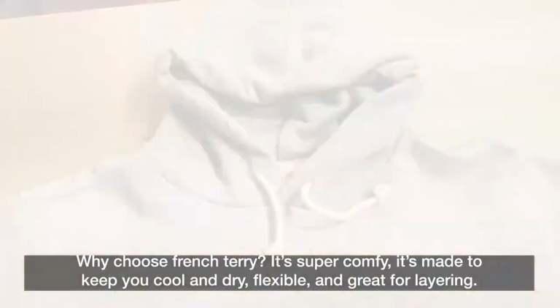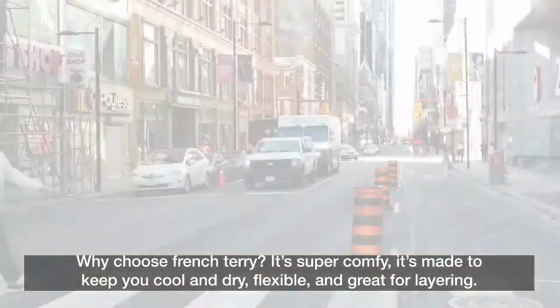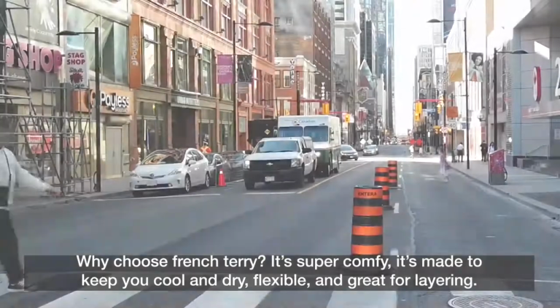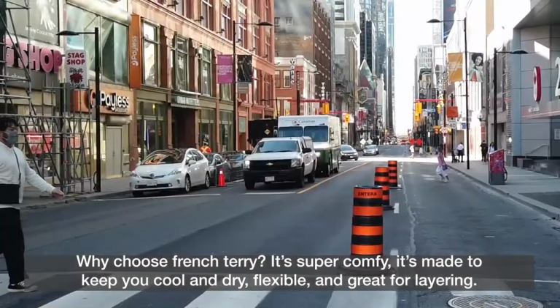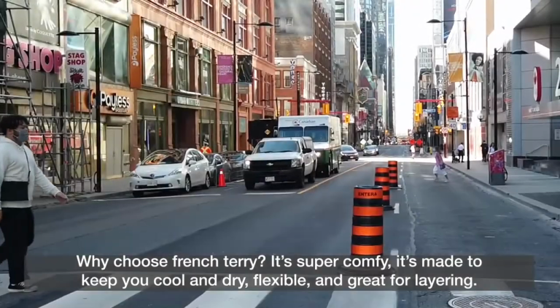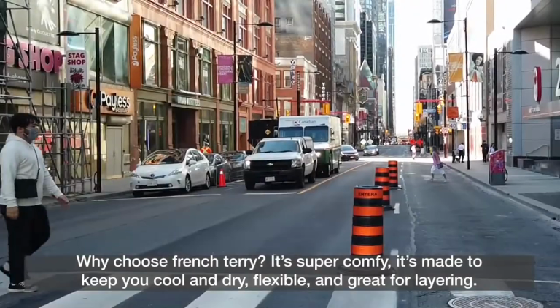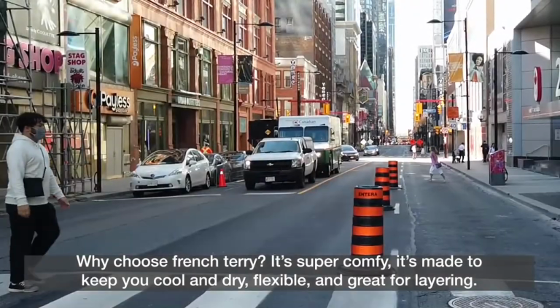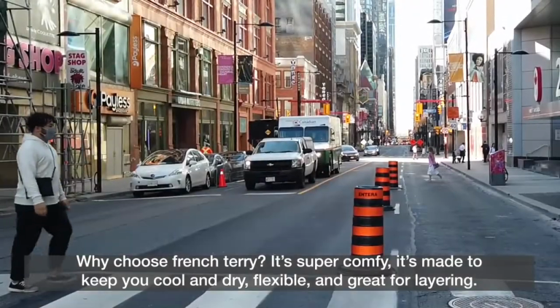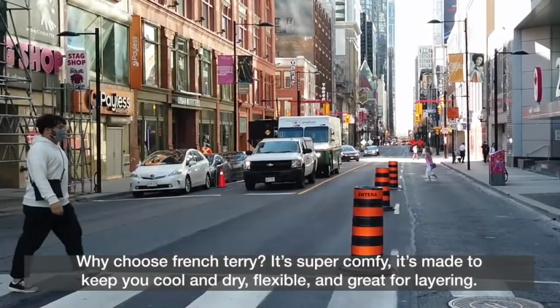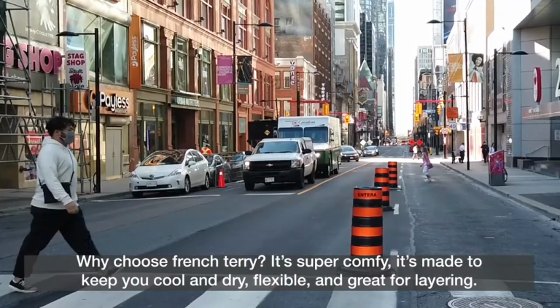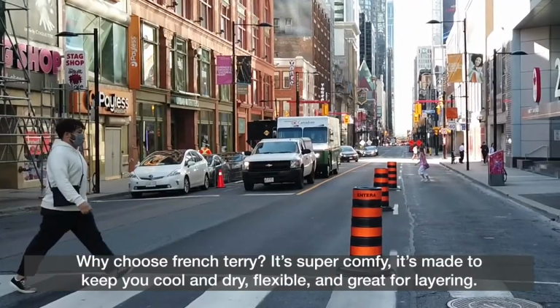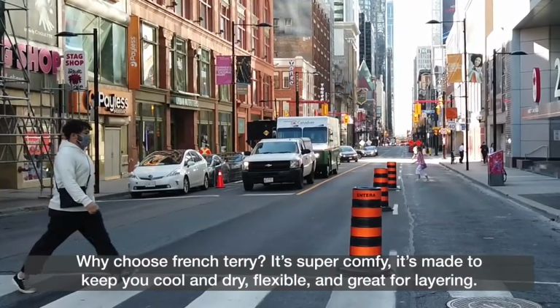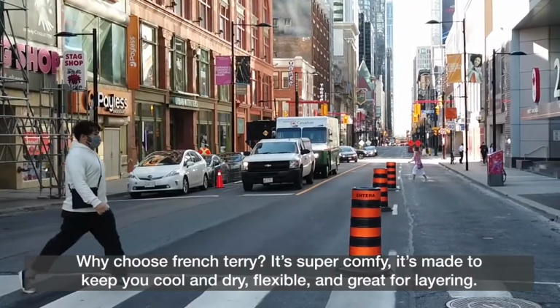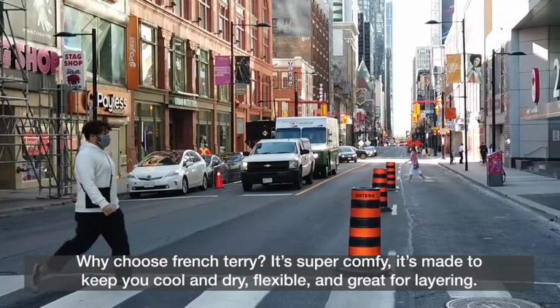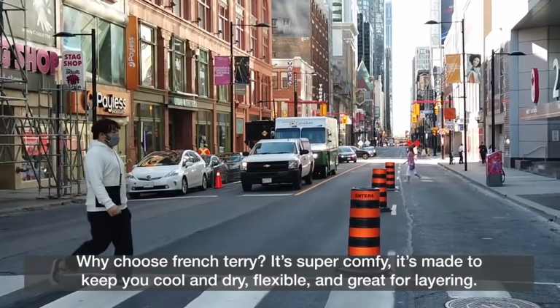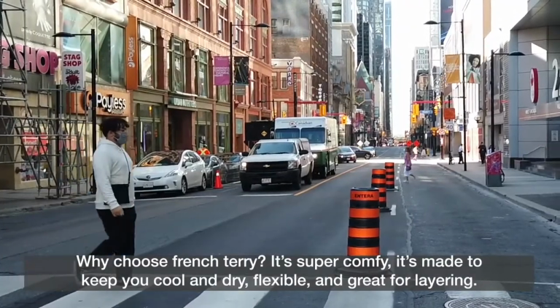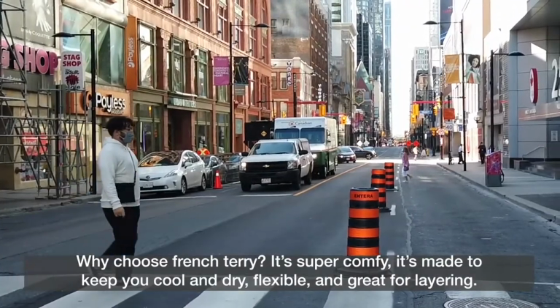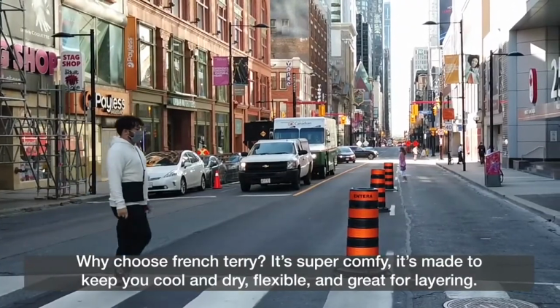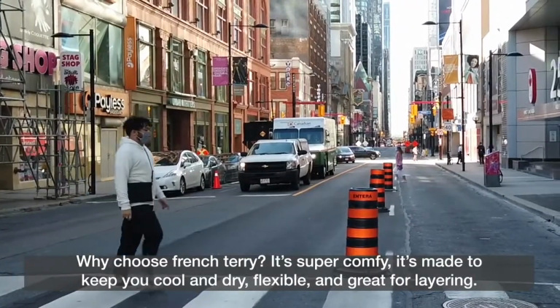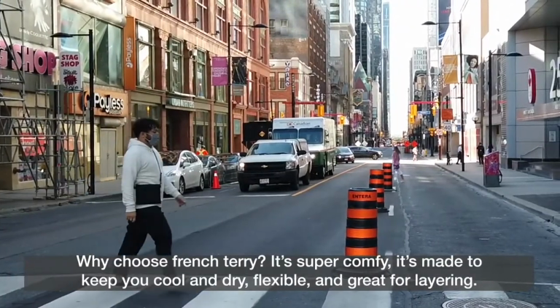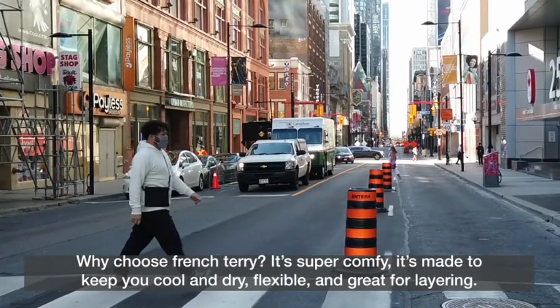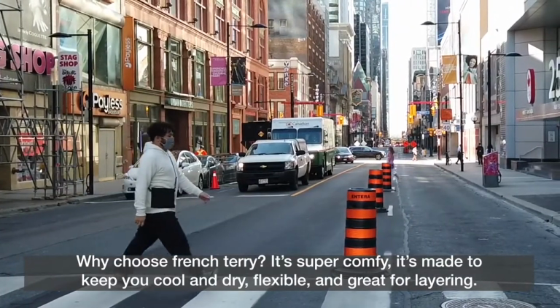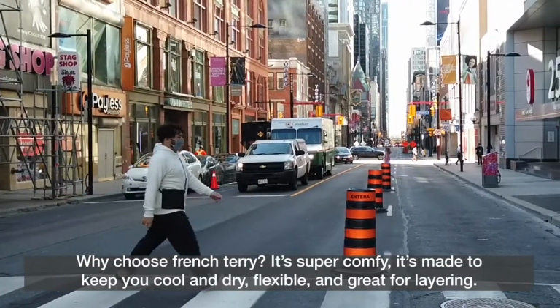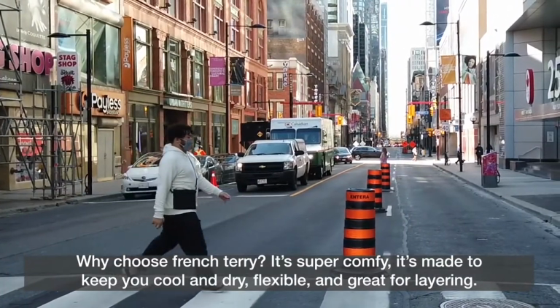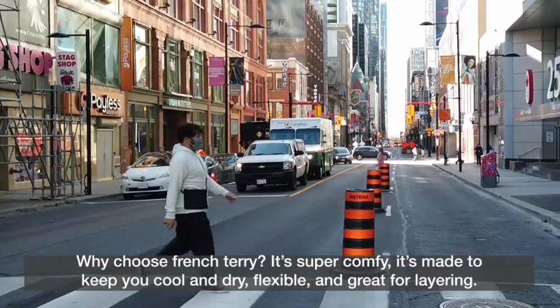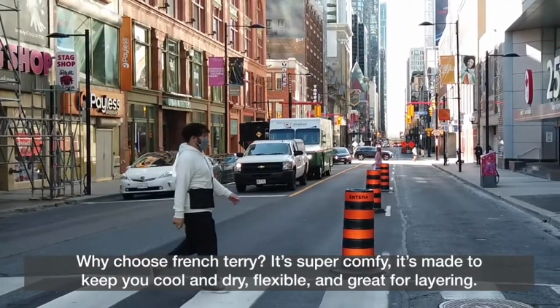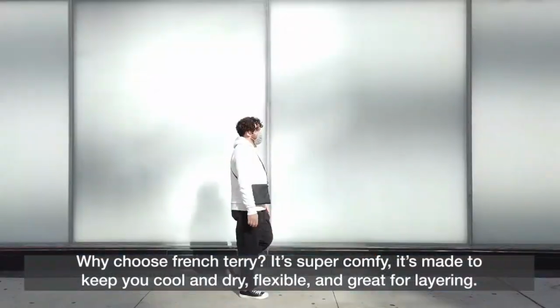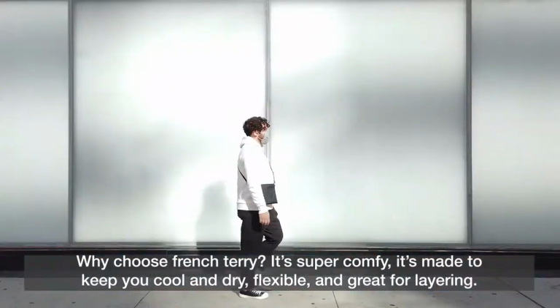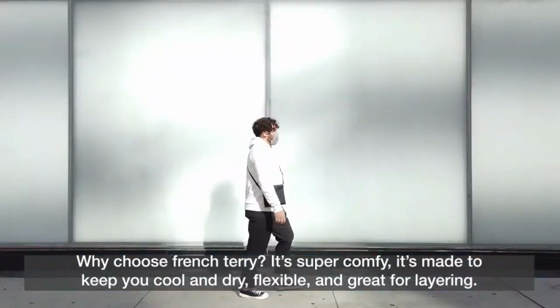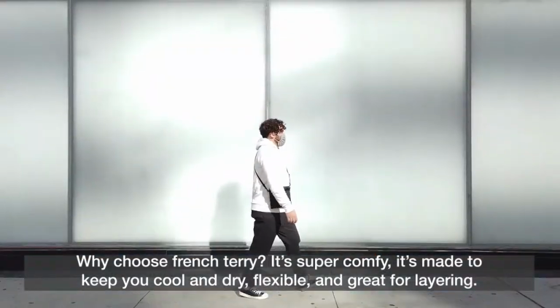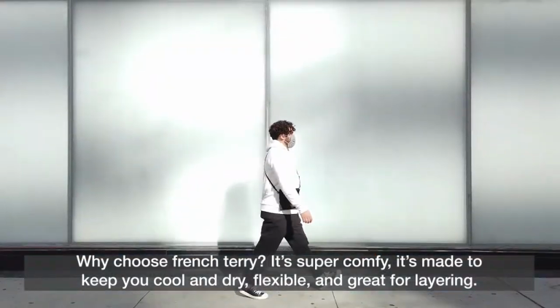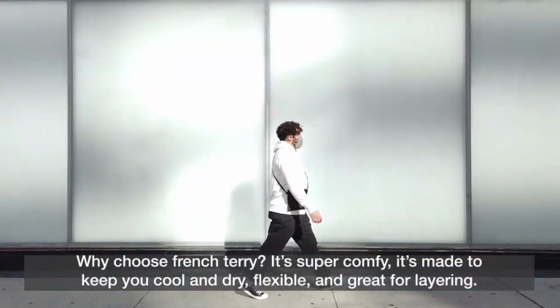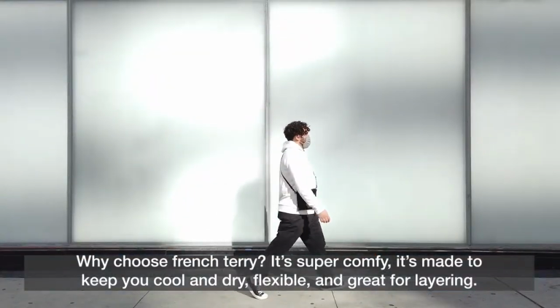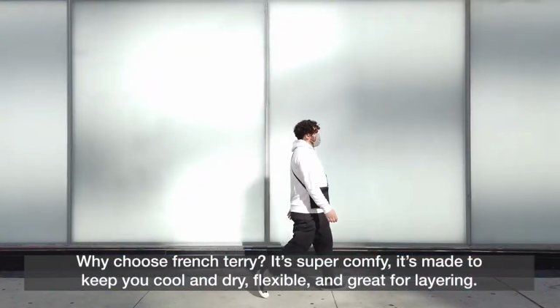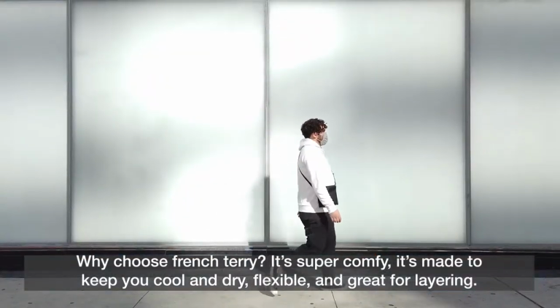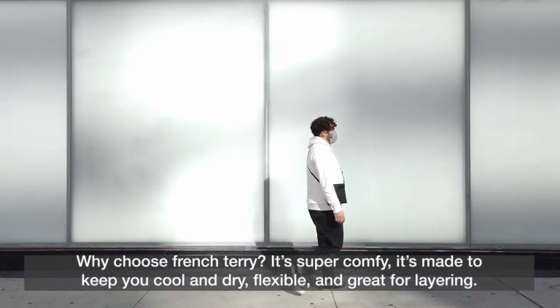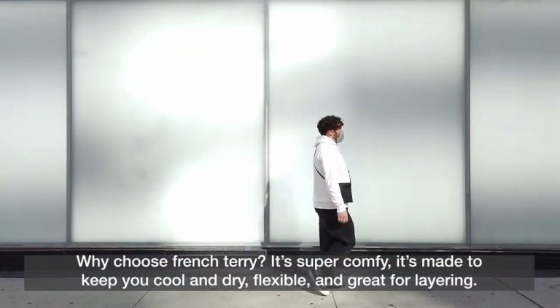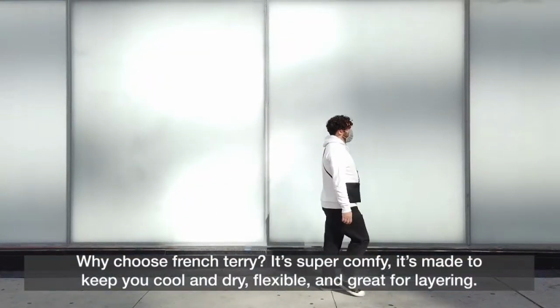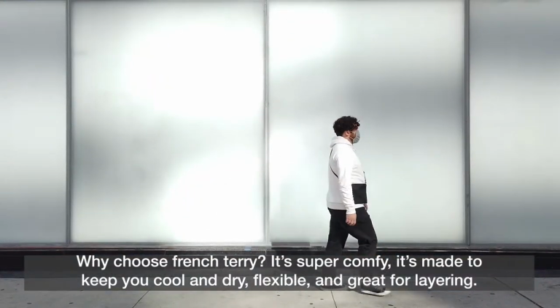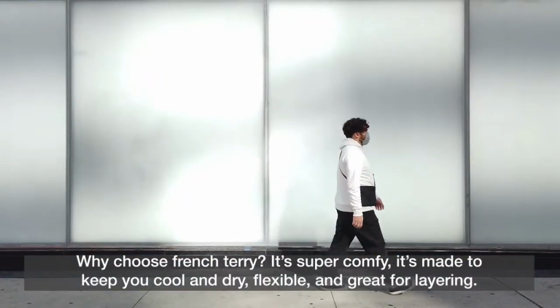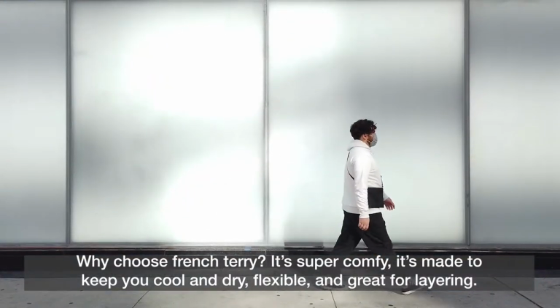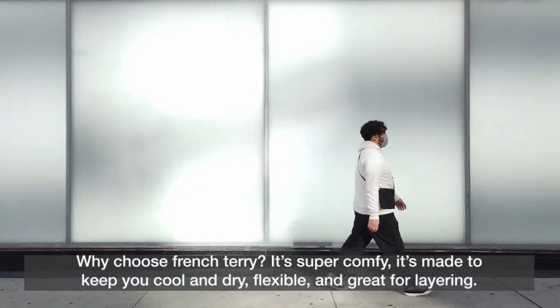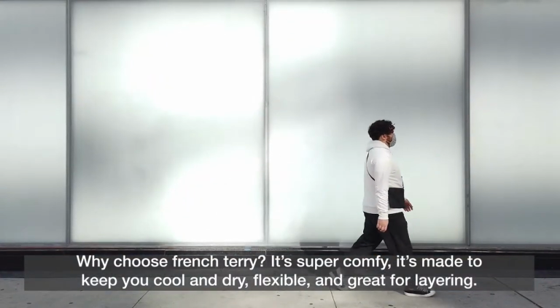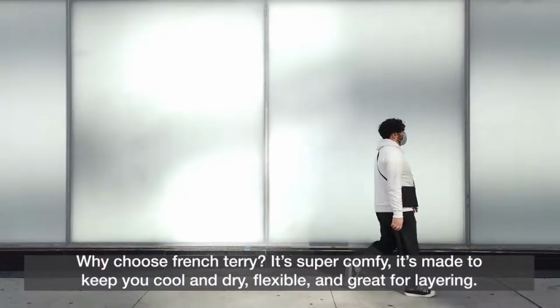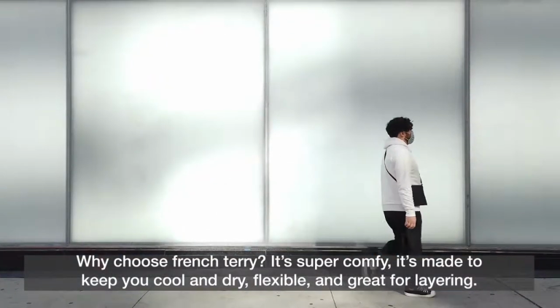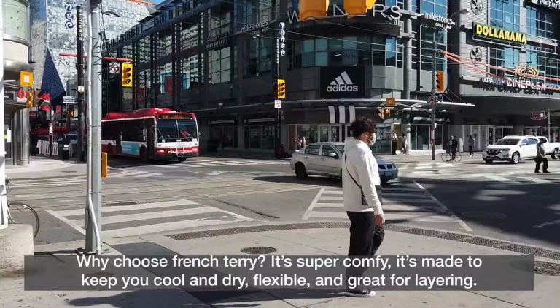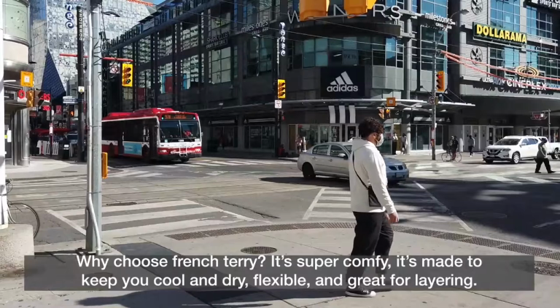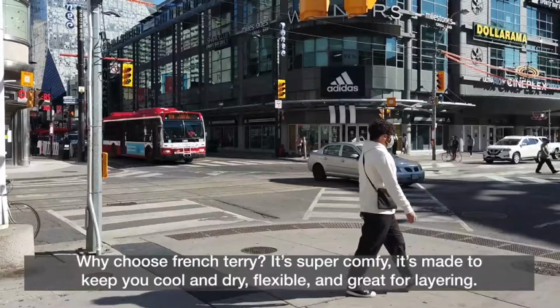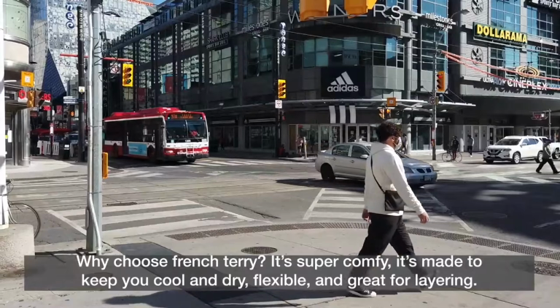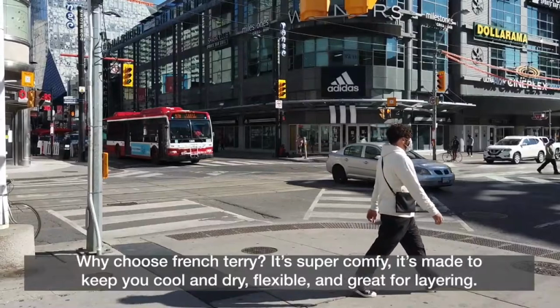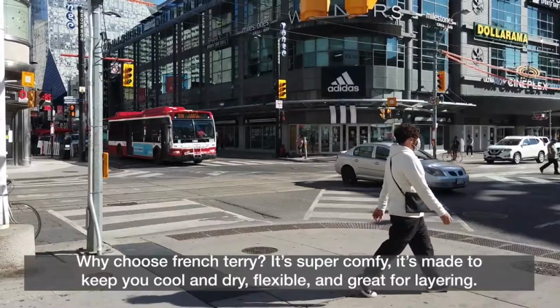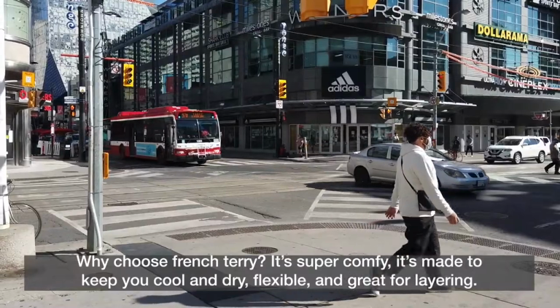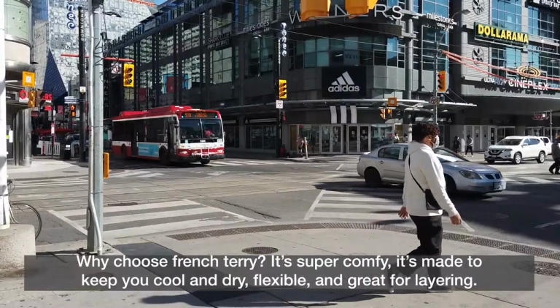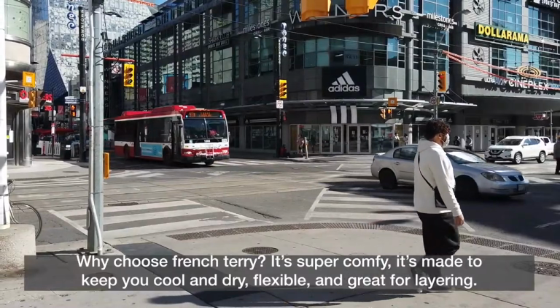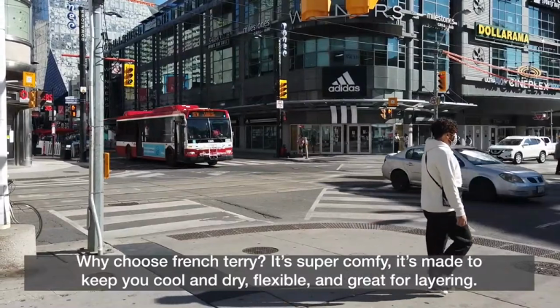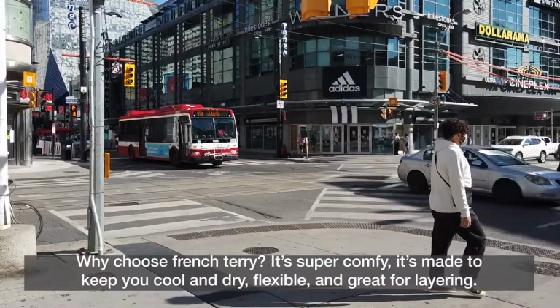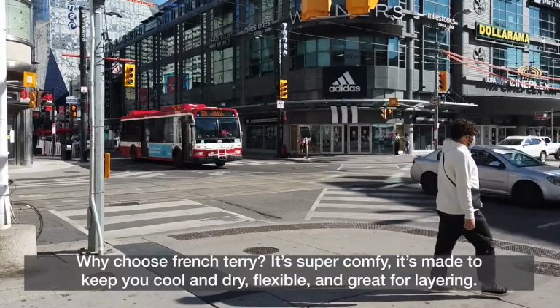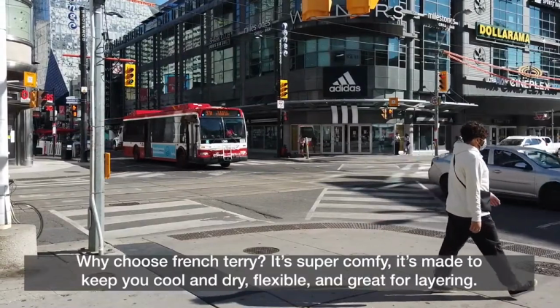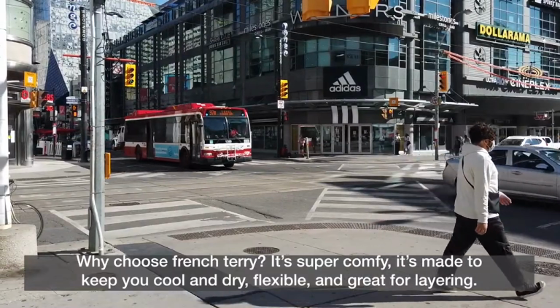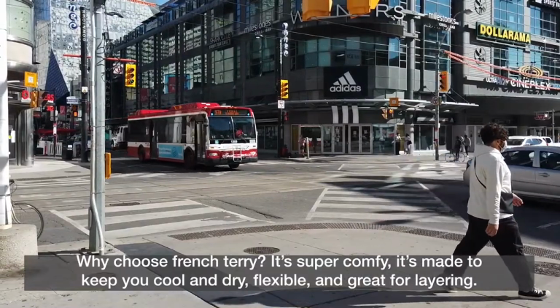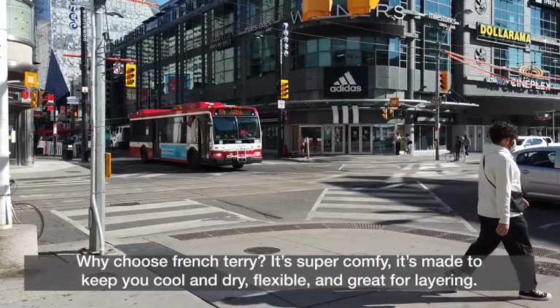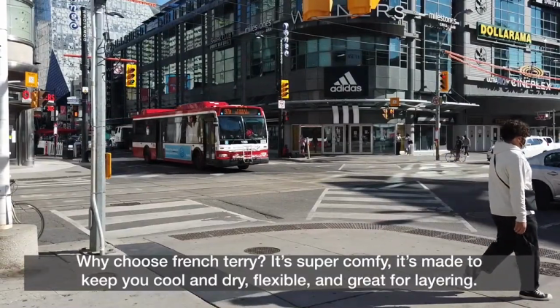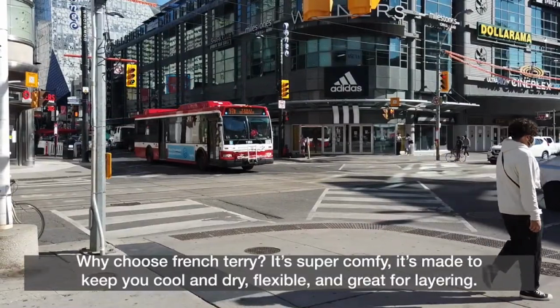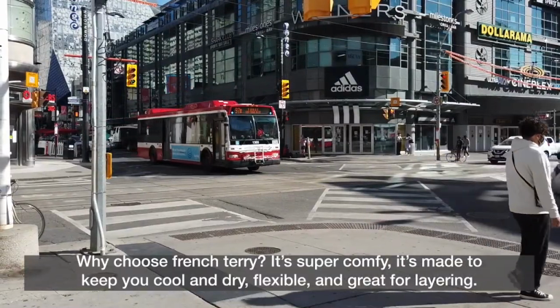Why choose French Terry? It's super comfy, it's made to keep you cool and dry, flexible, and great for layering.